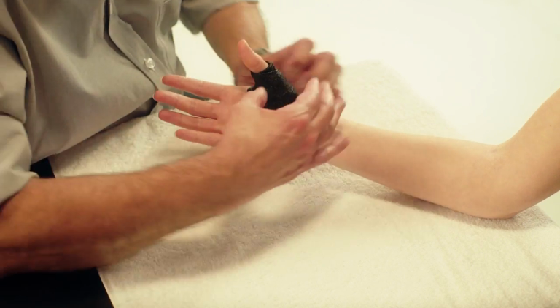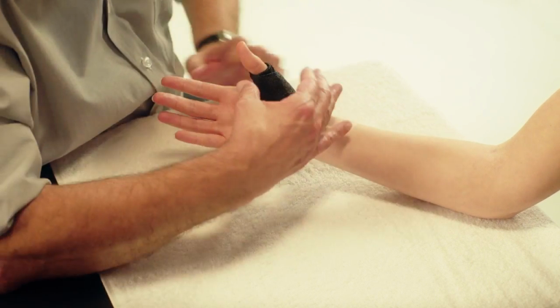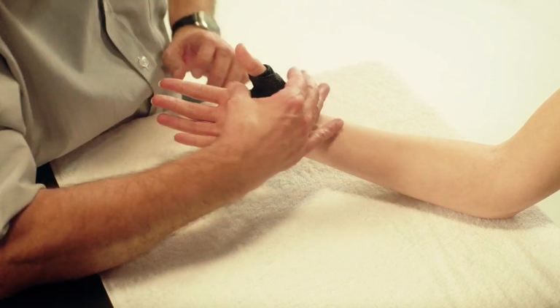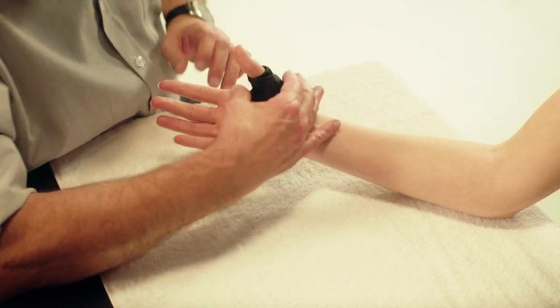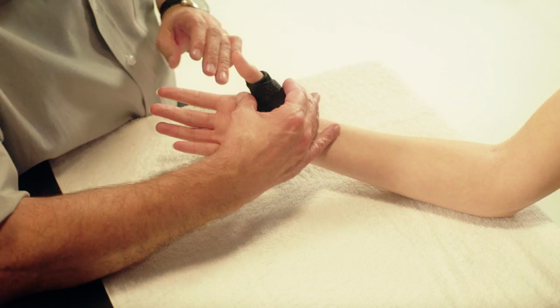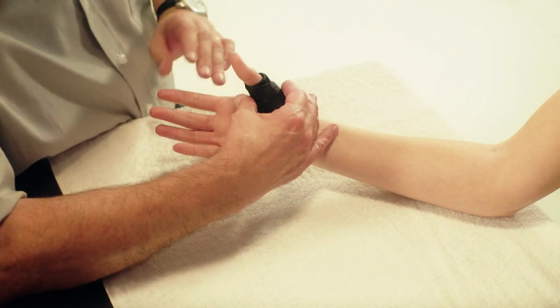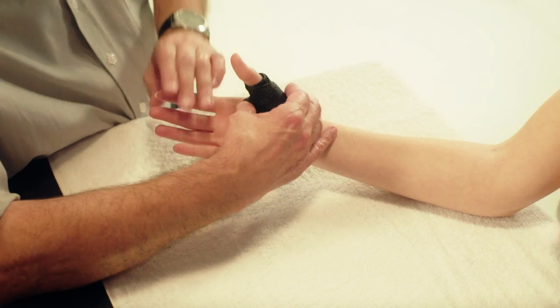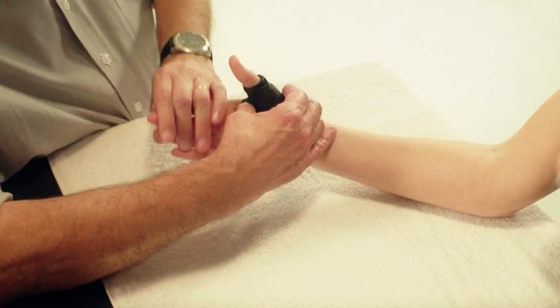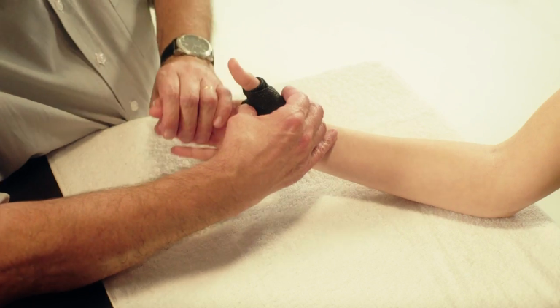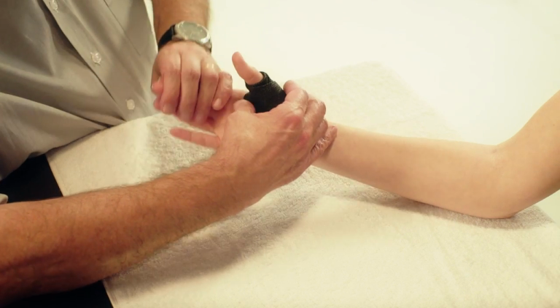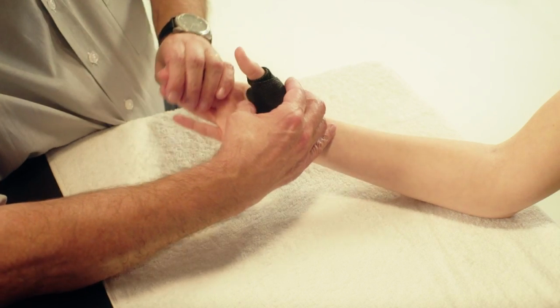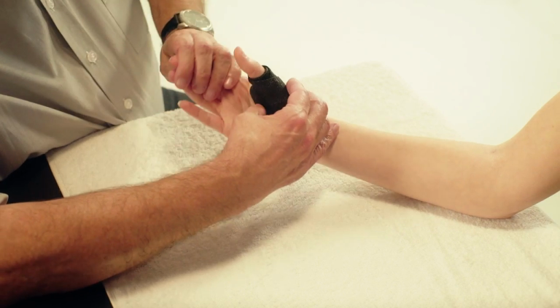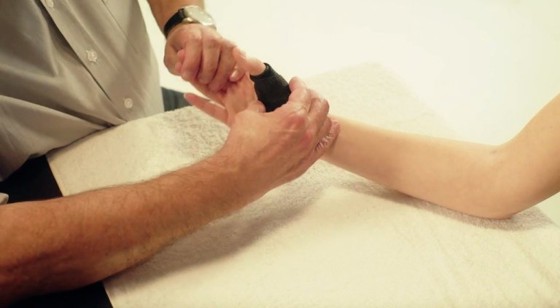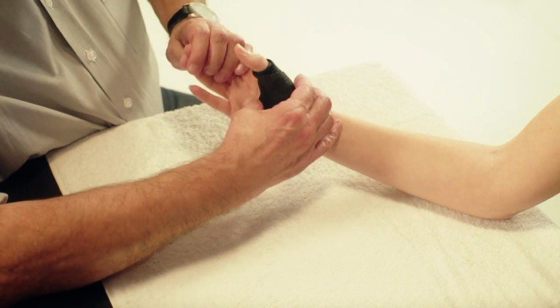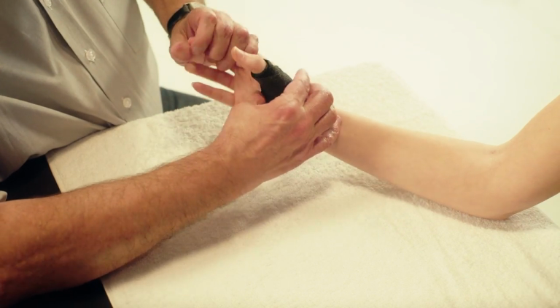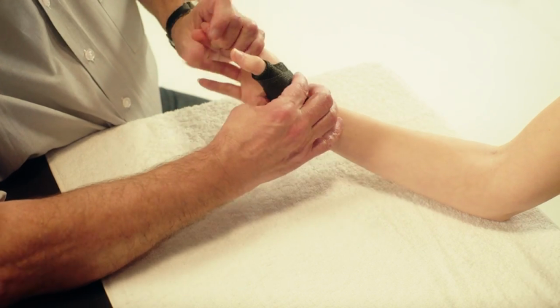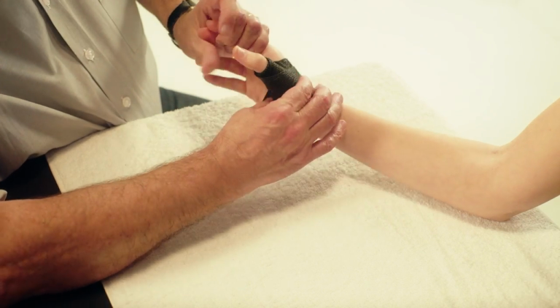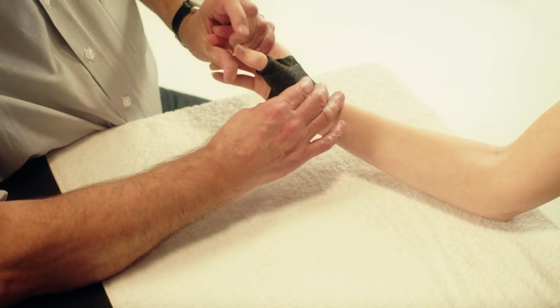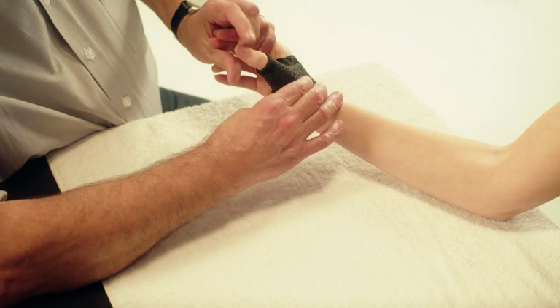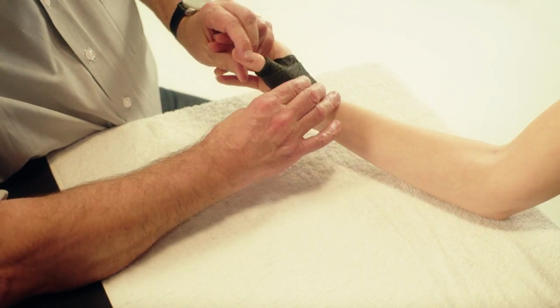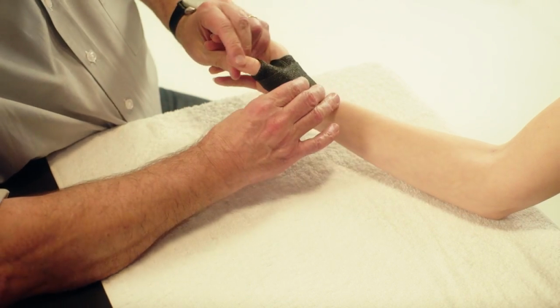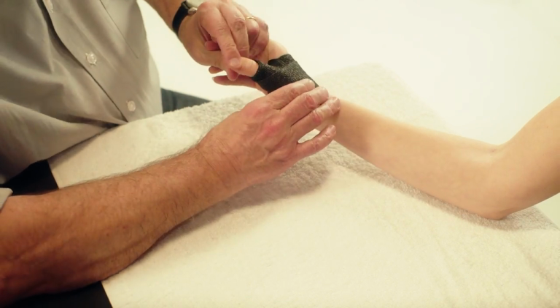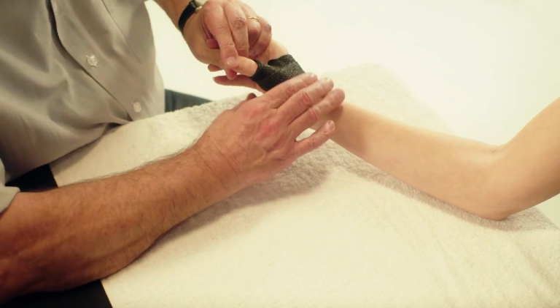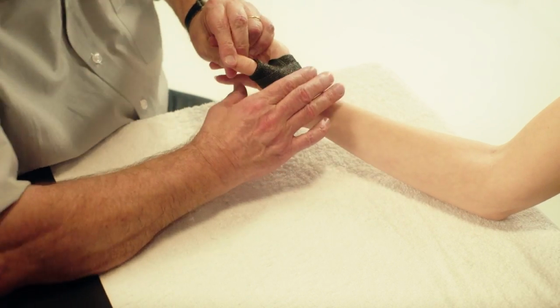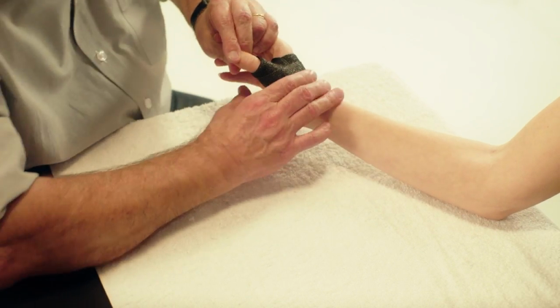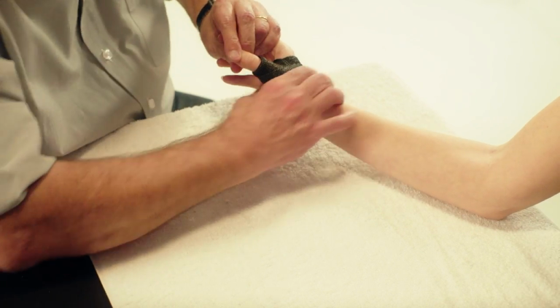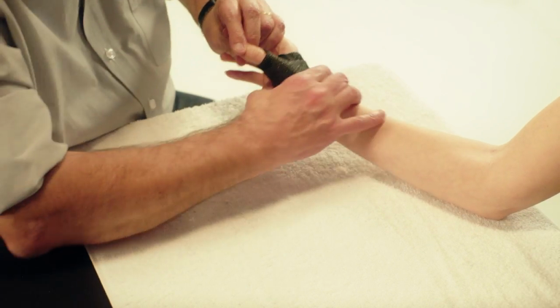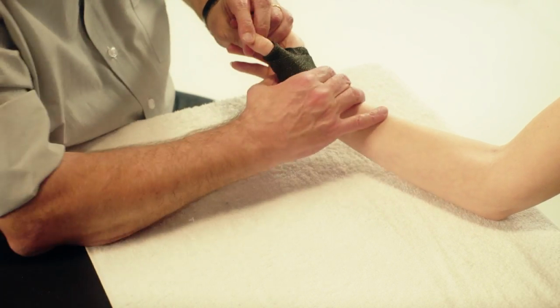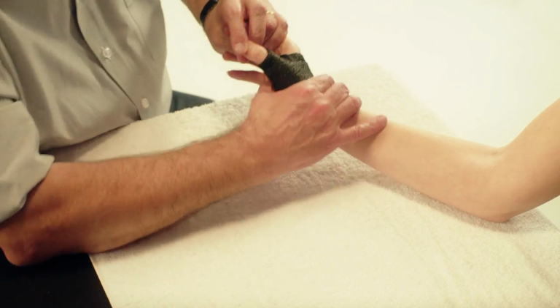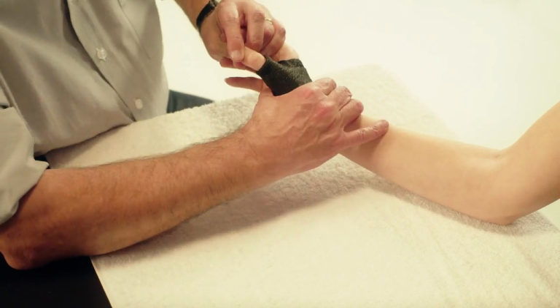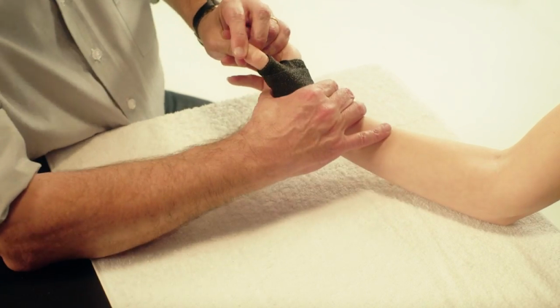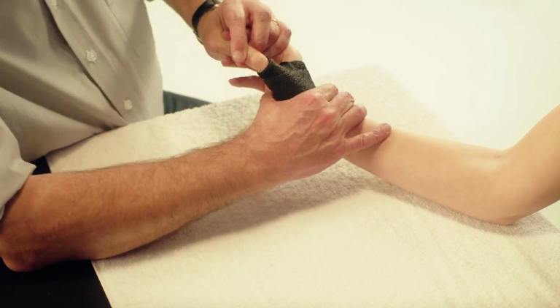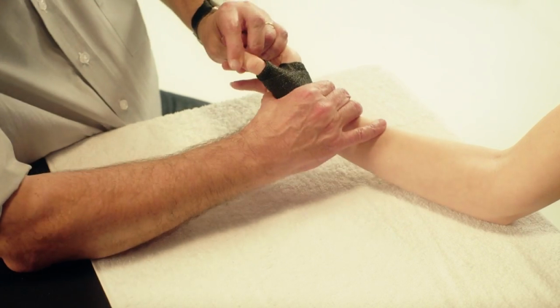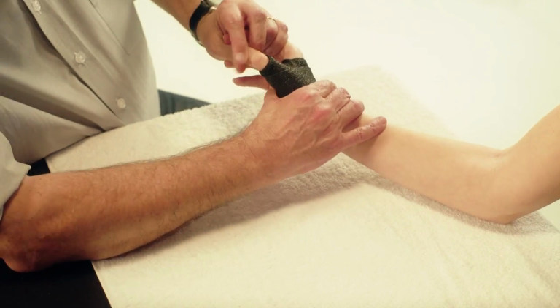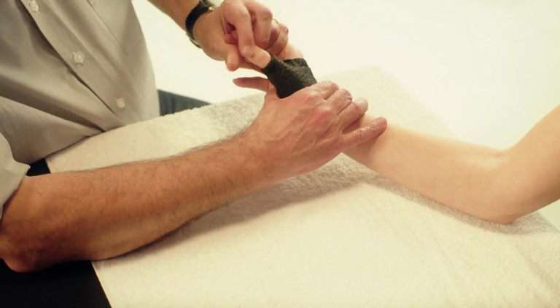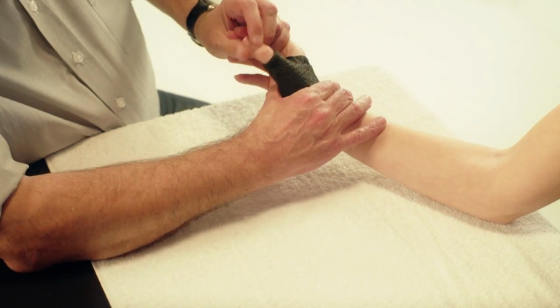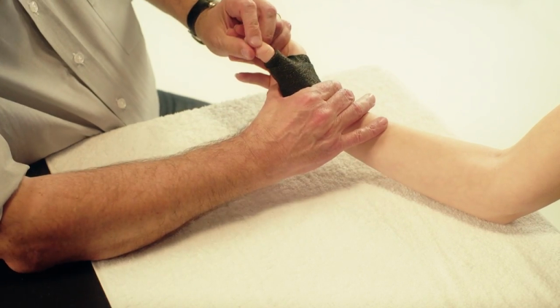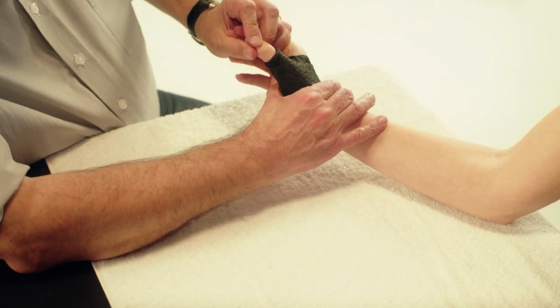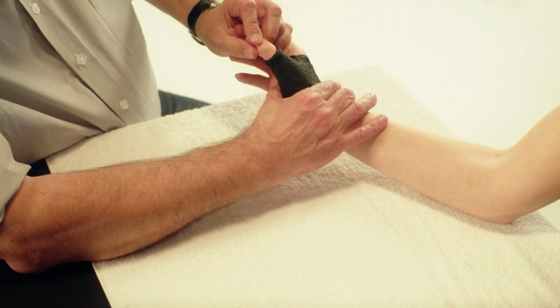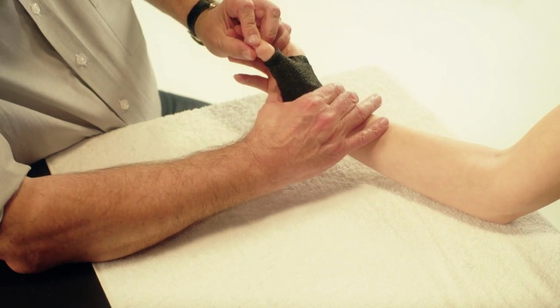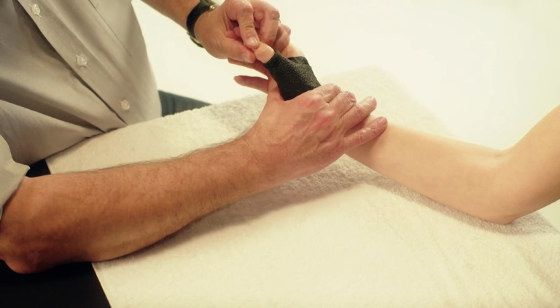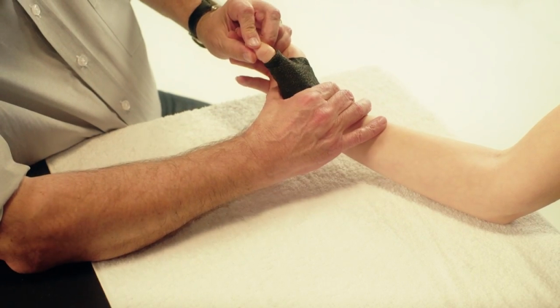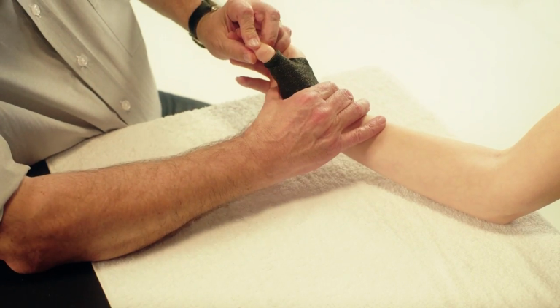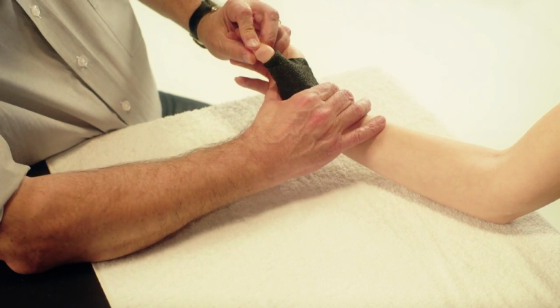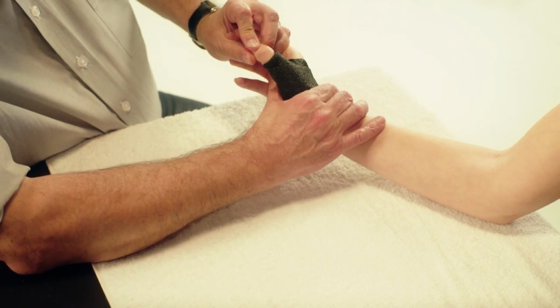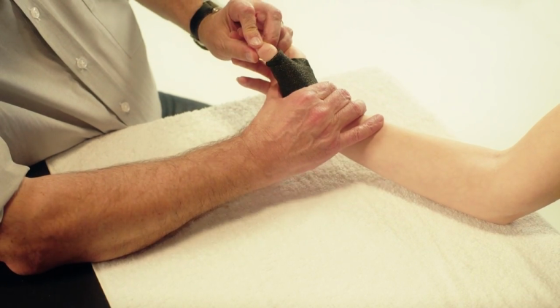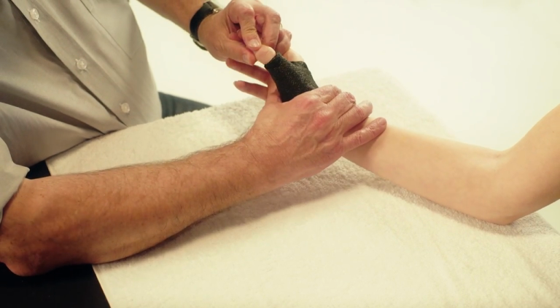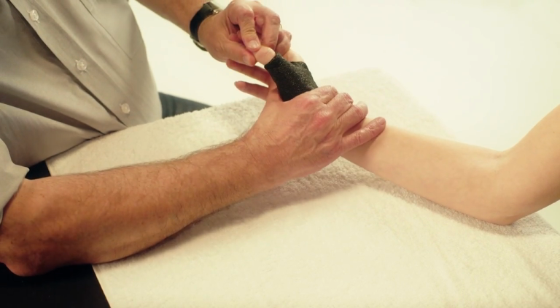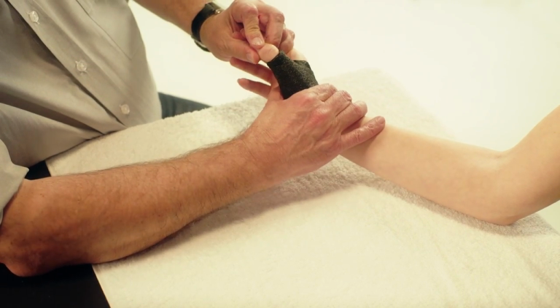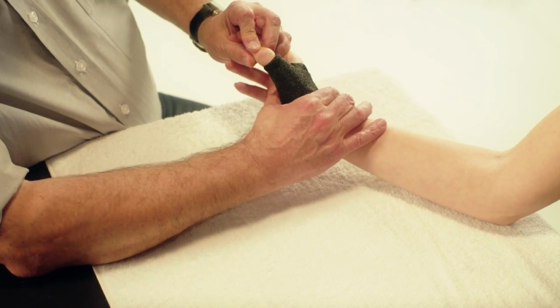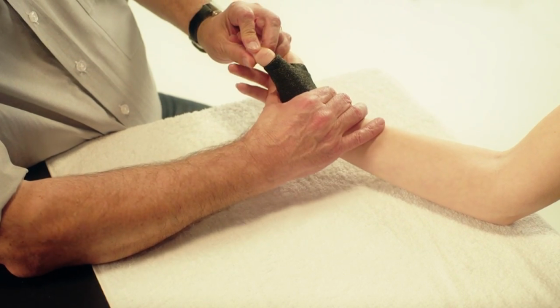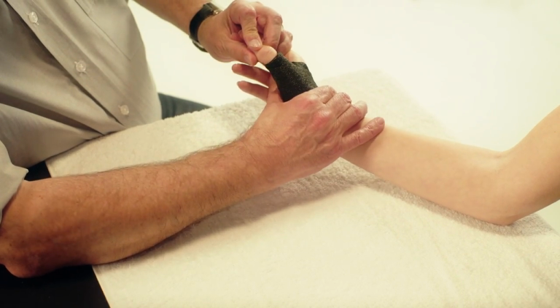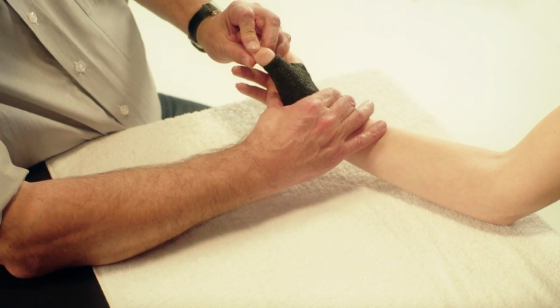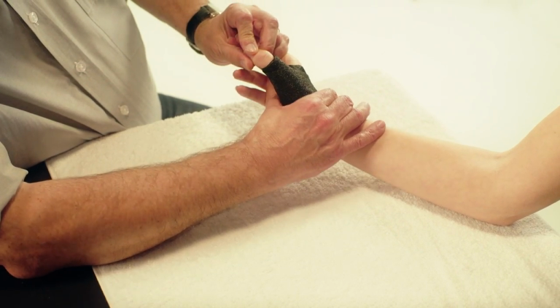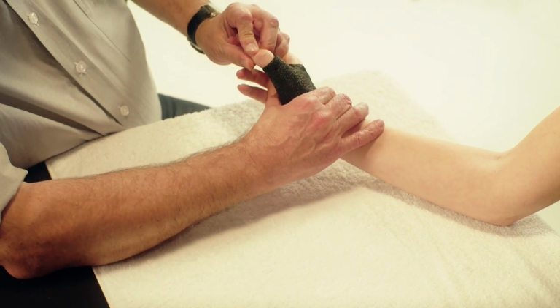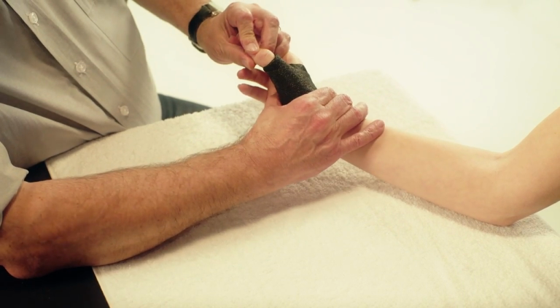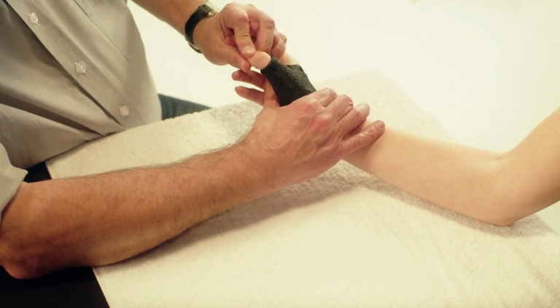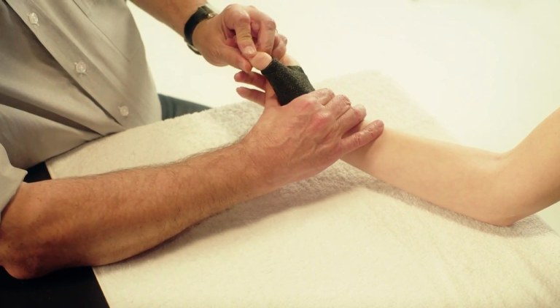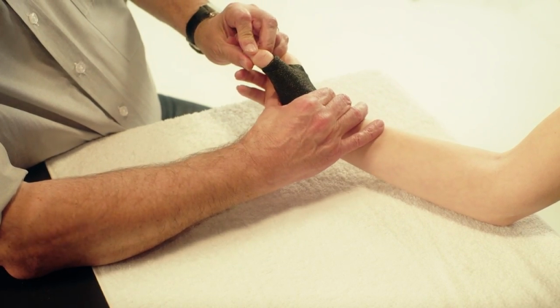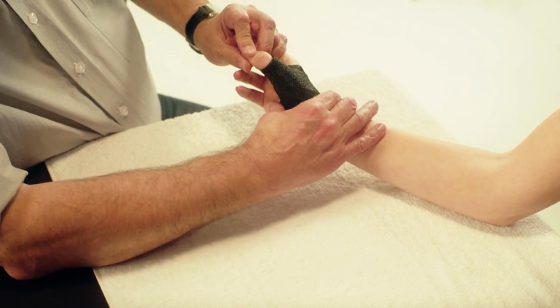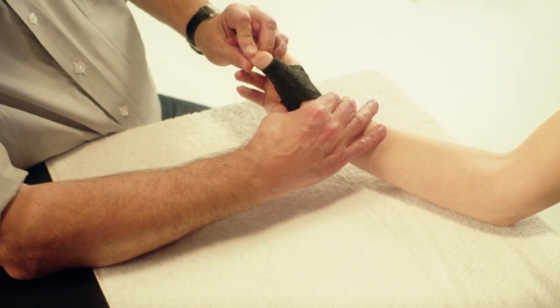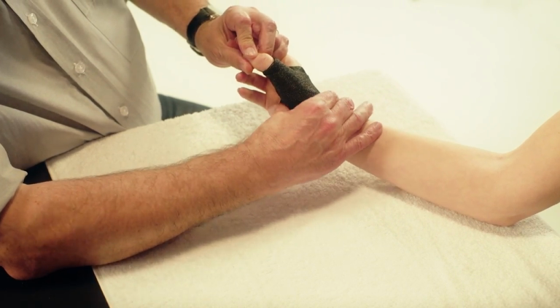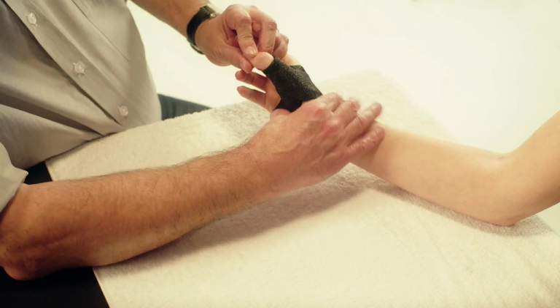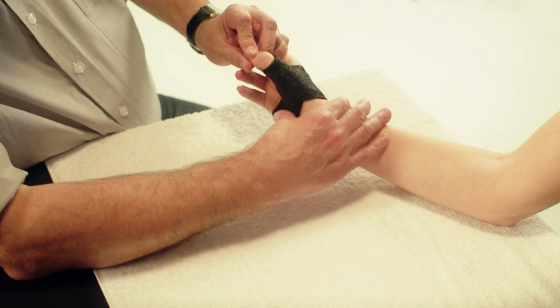Place the thumb in the functional three-point pinch position. Carefully mould the arches of the hand.